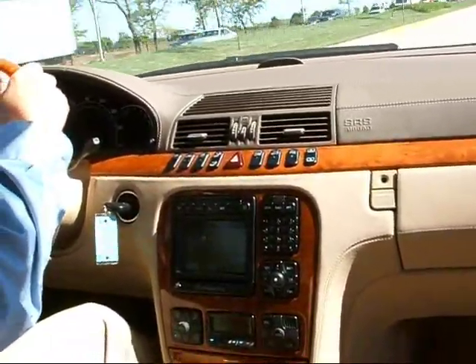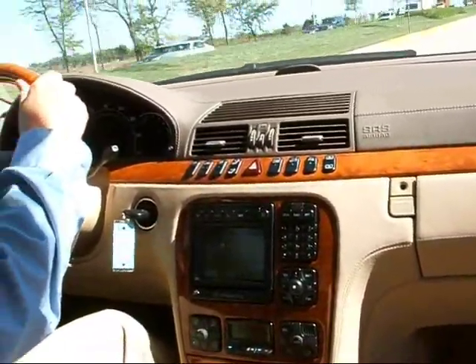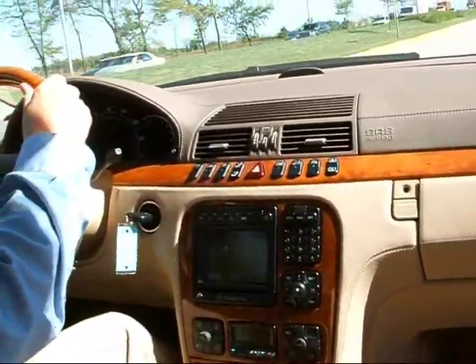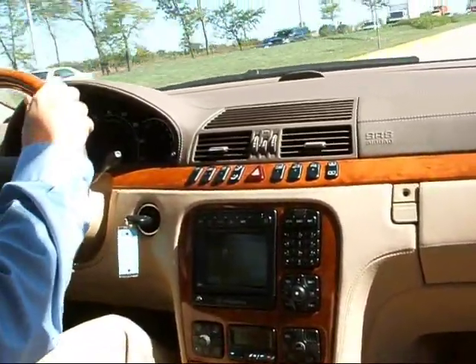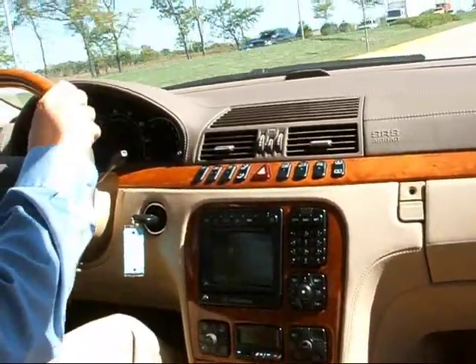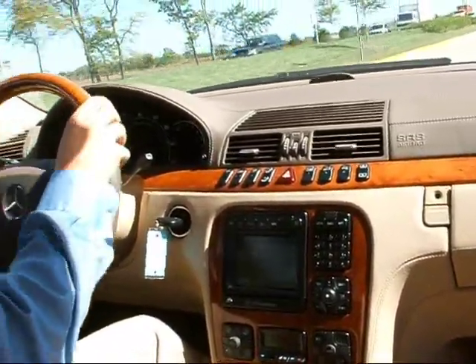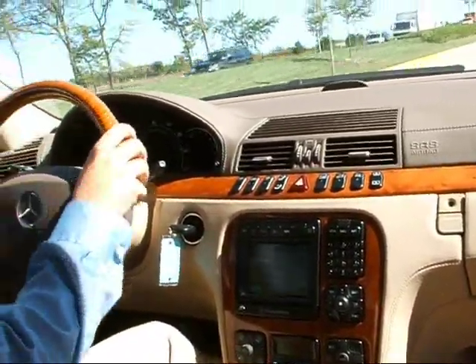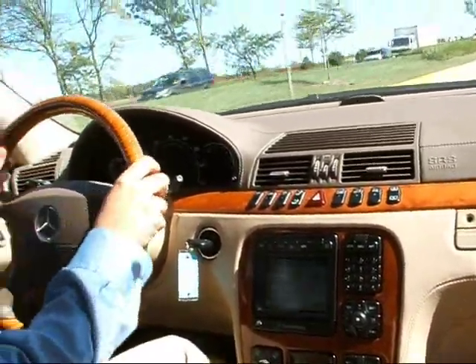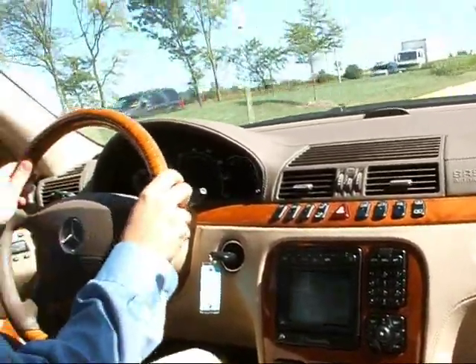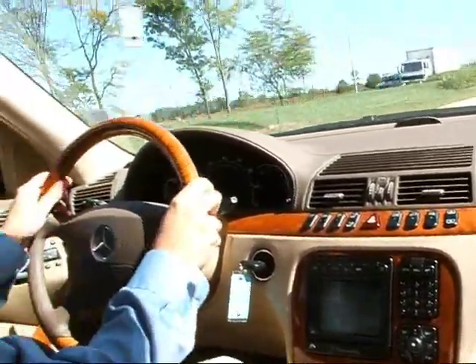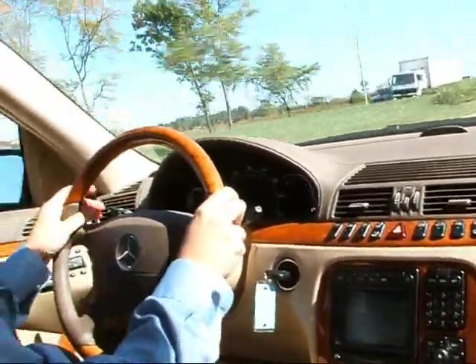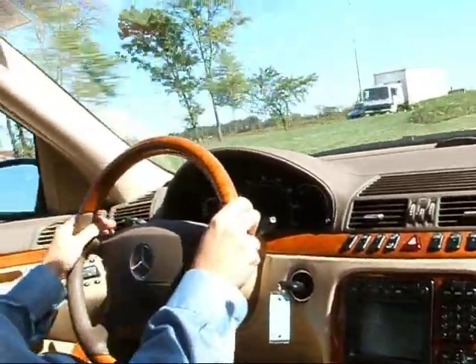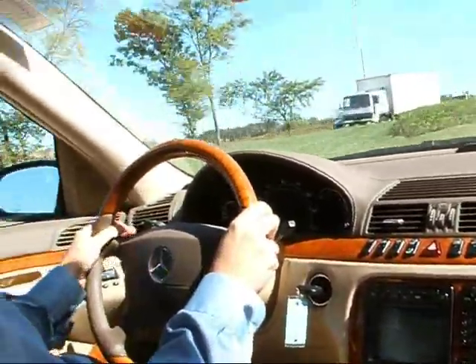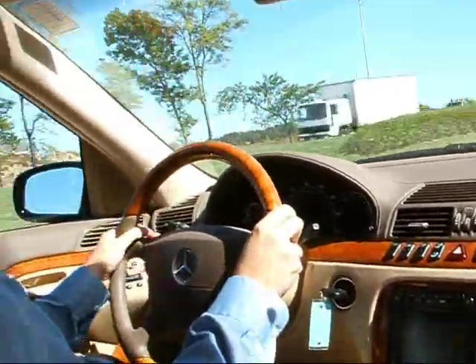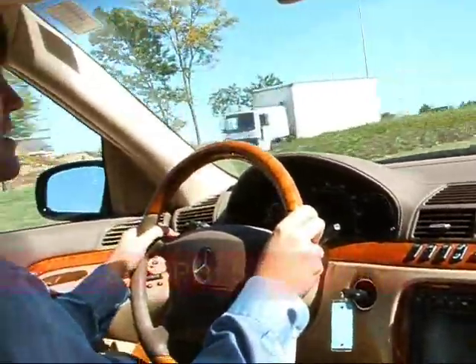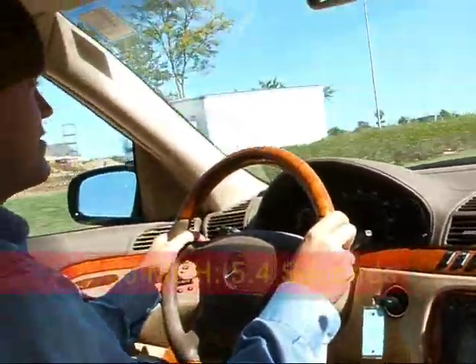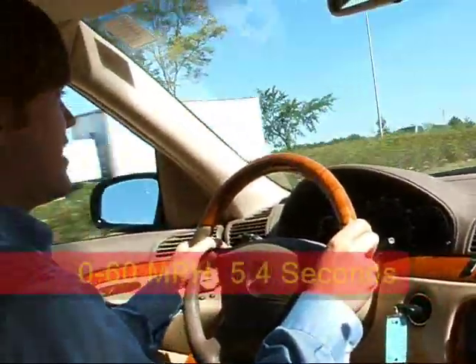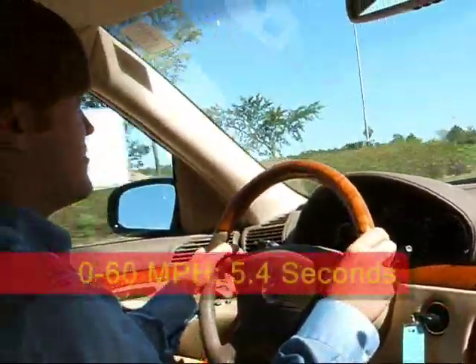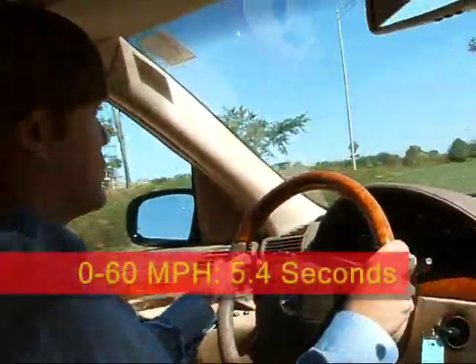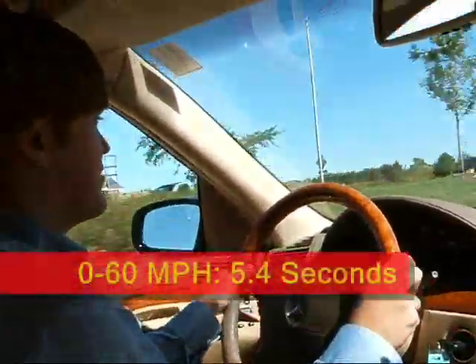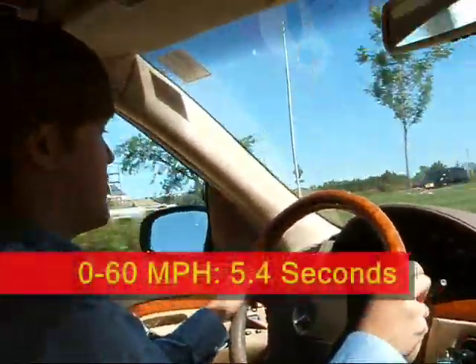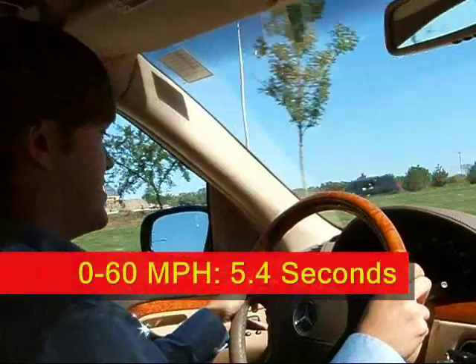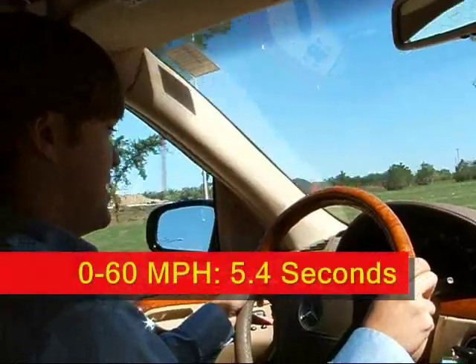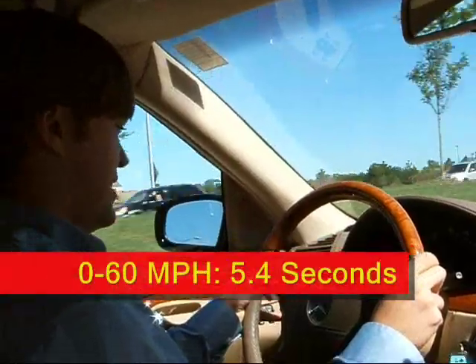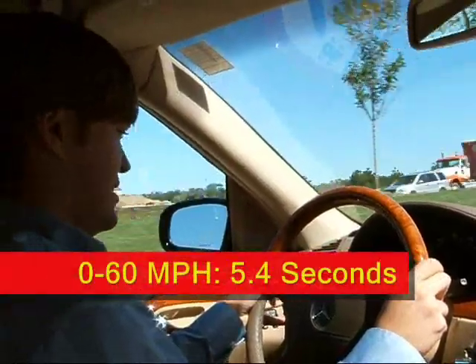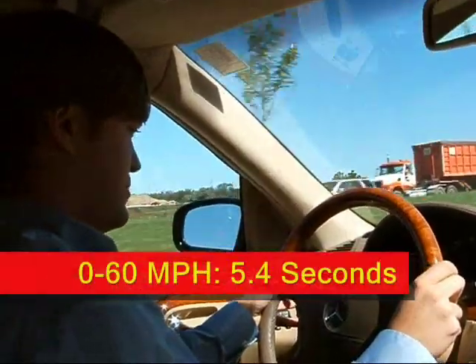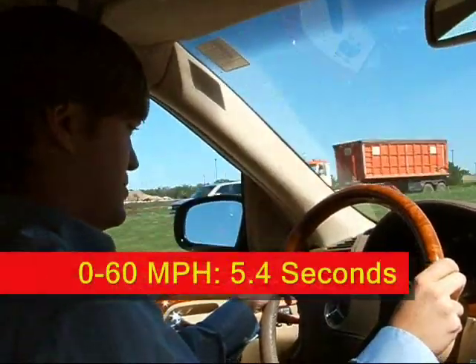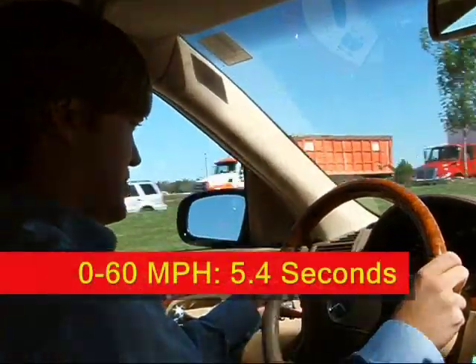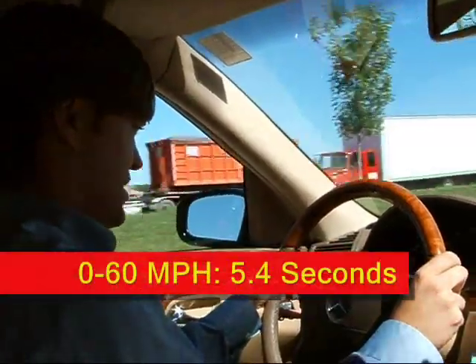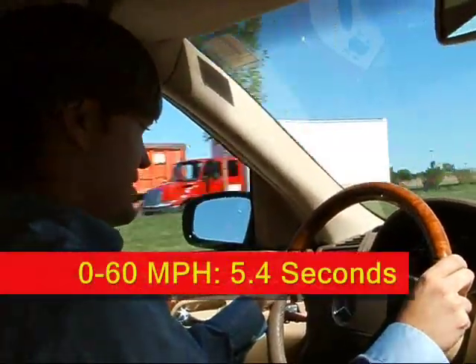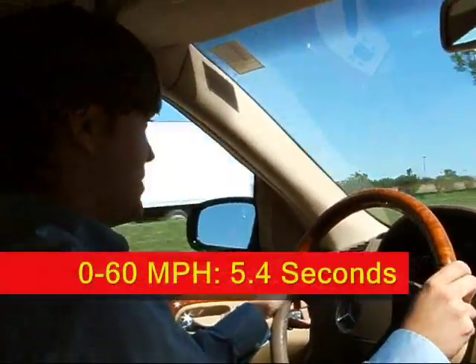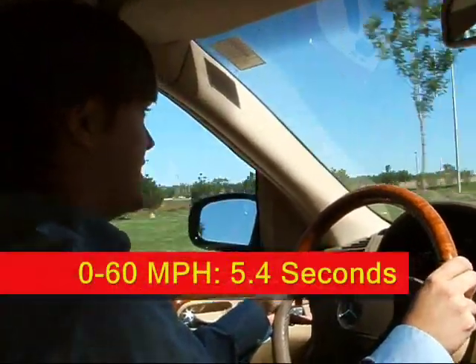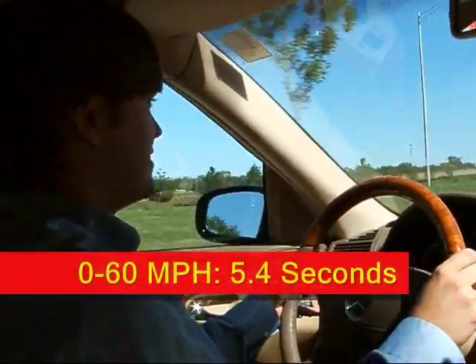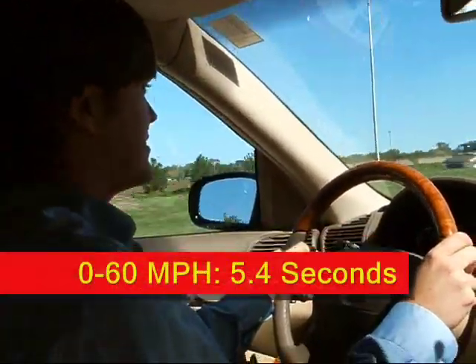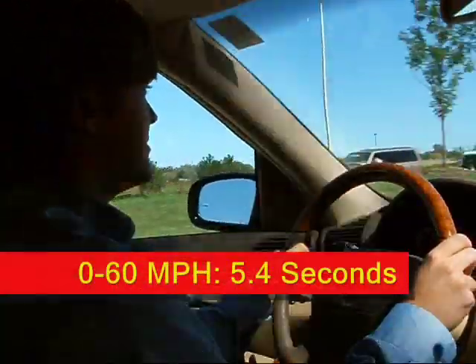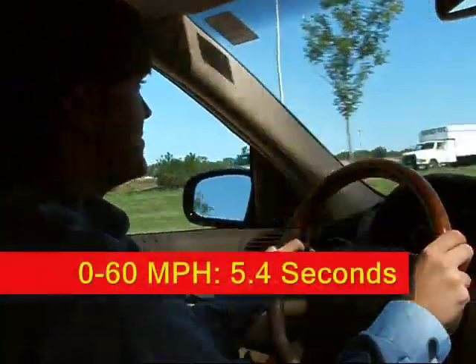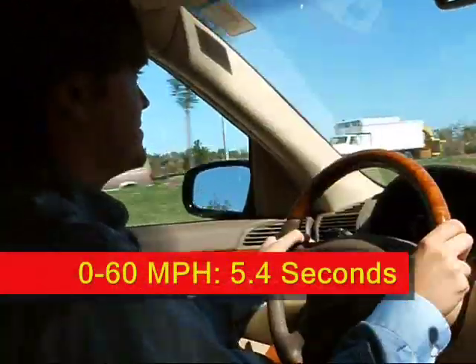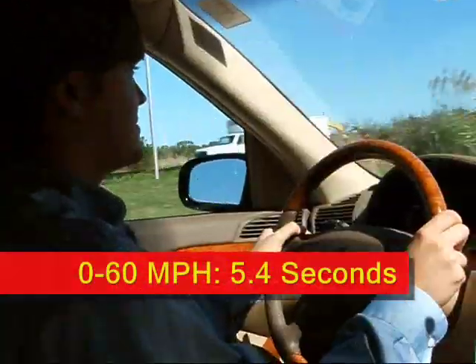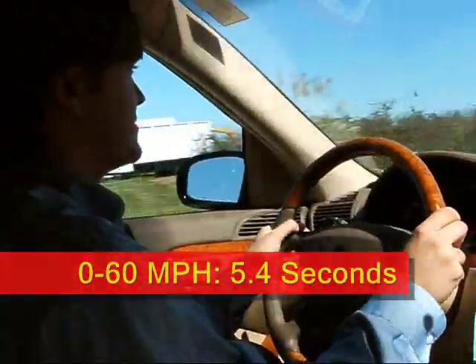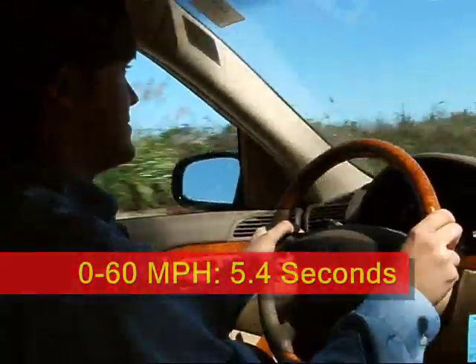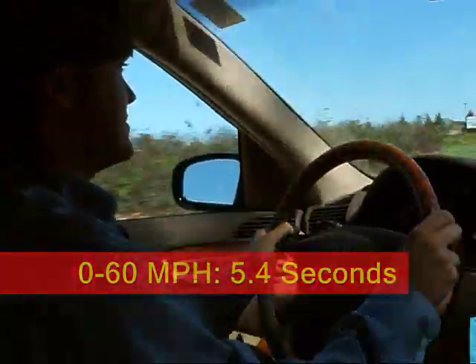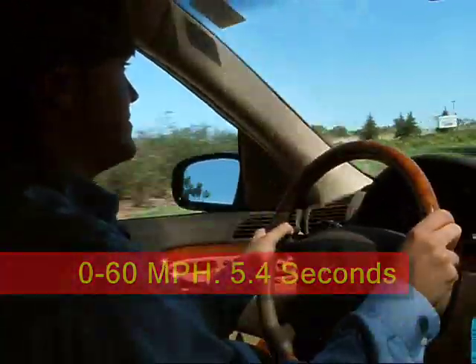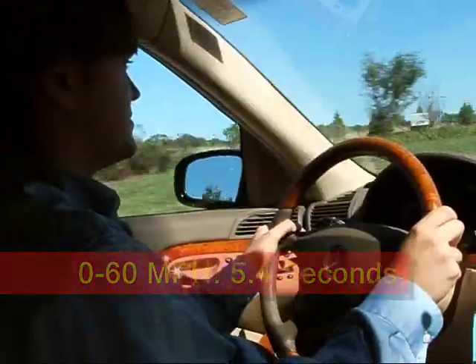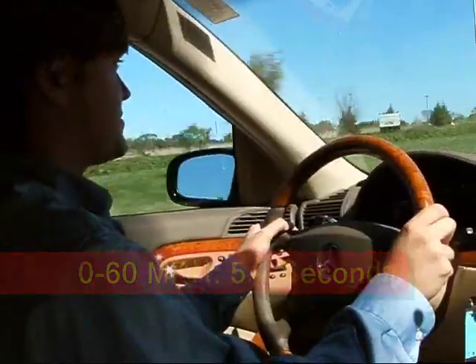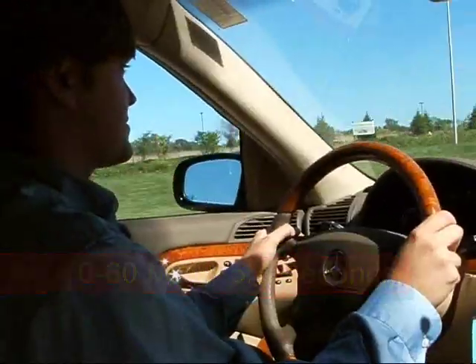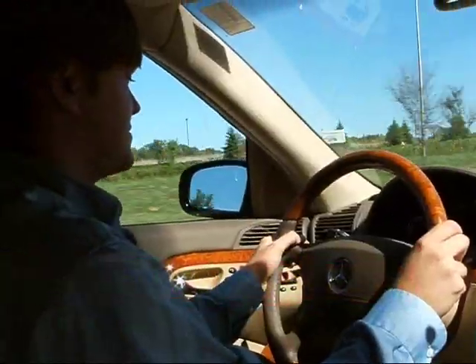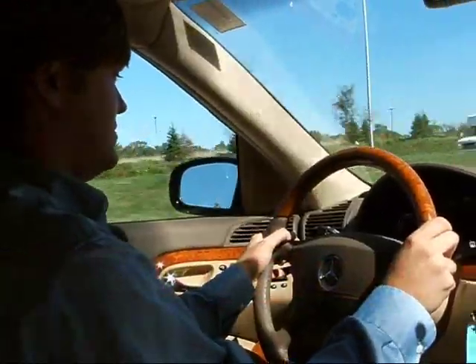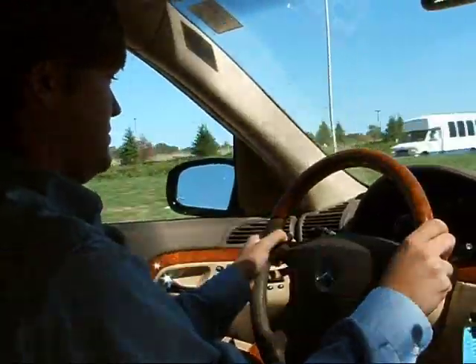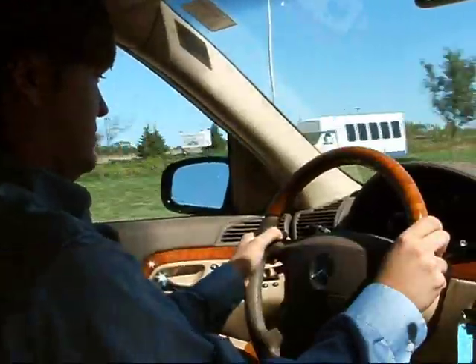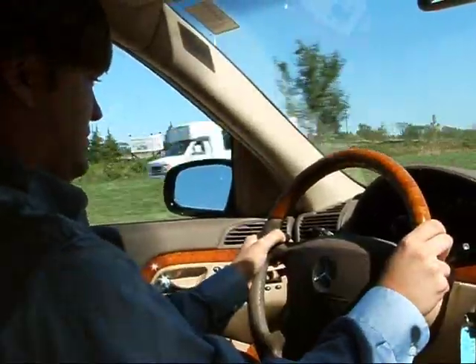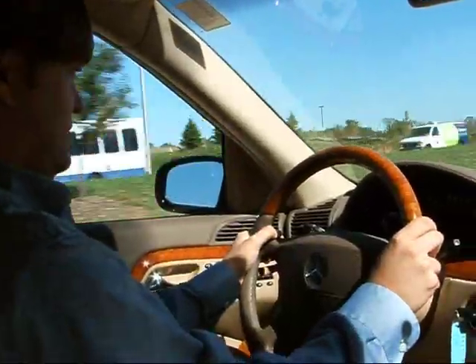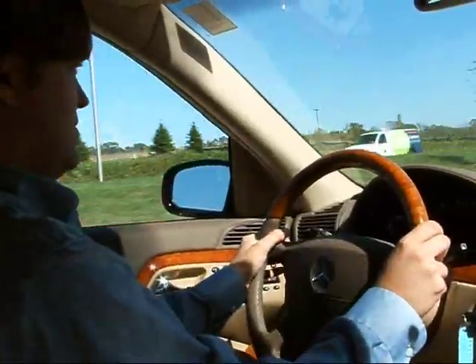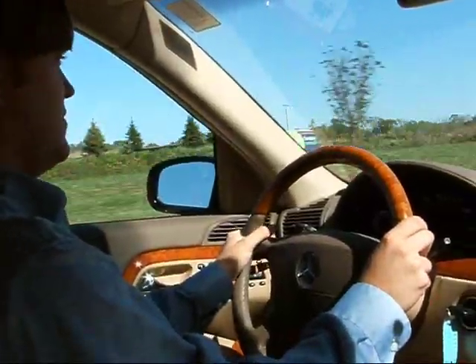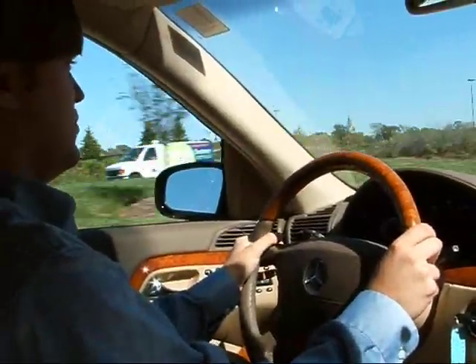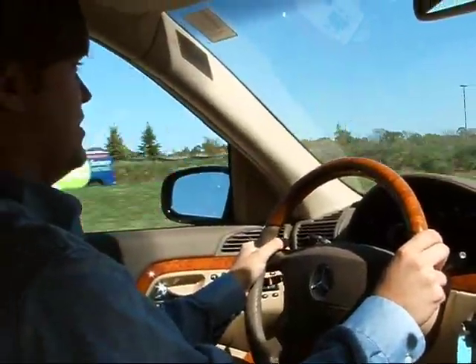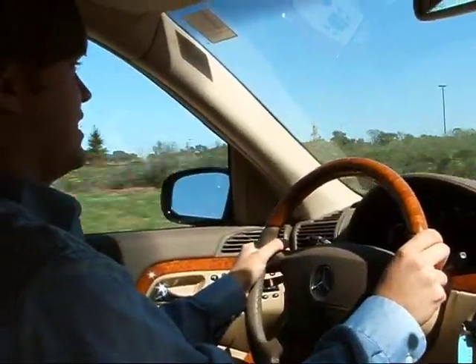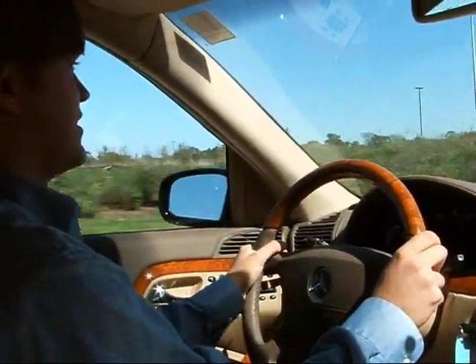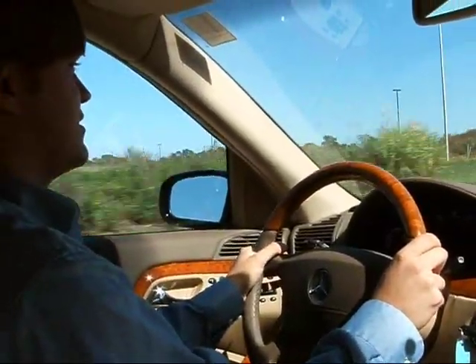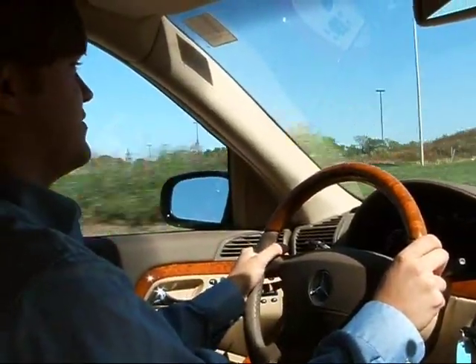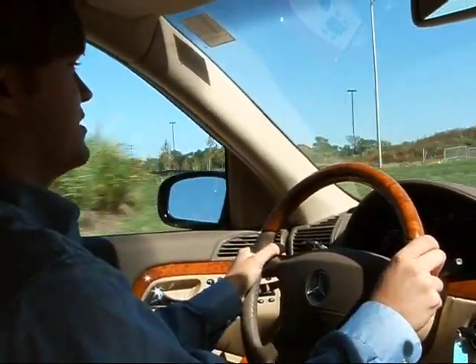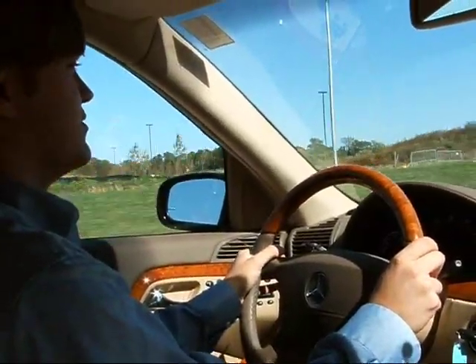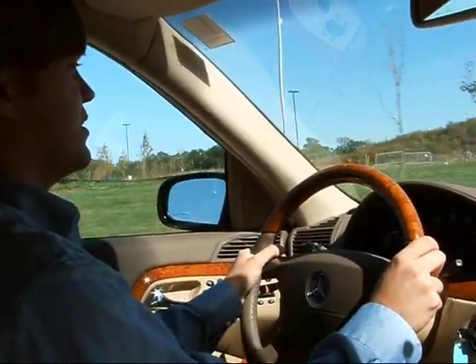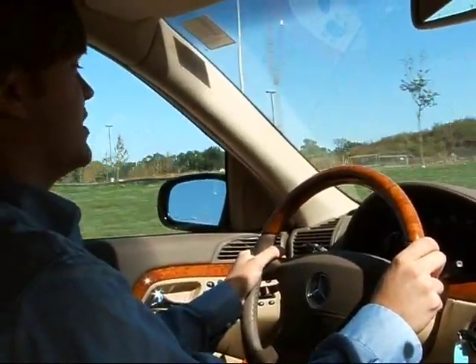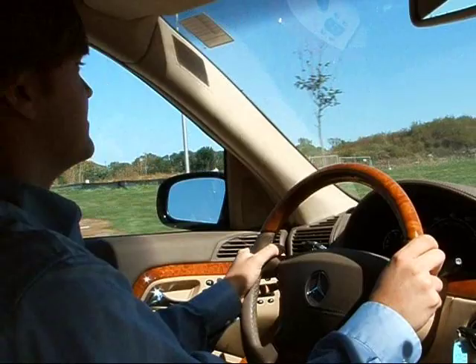0-60 timing — this car is listed at 5.4 seconds per Mercedes-Benz. Really get a good feel for it.